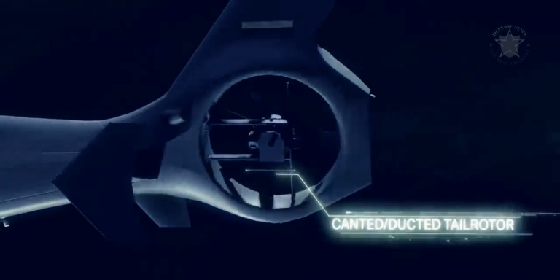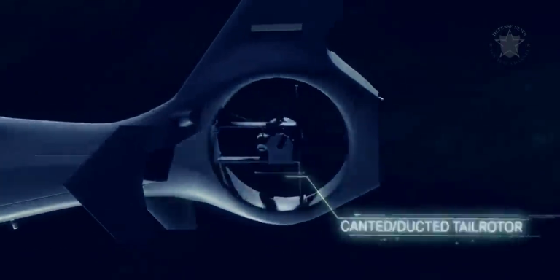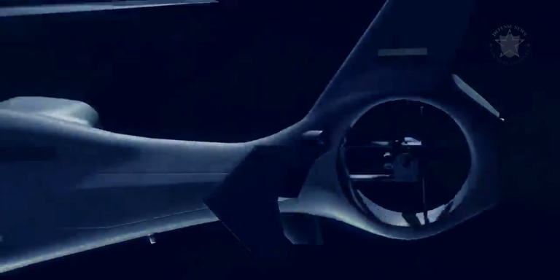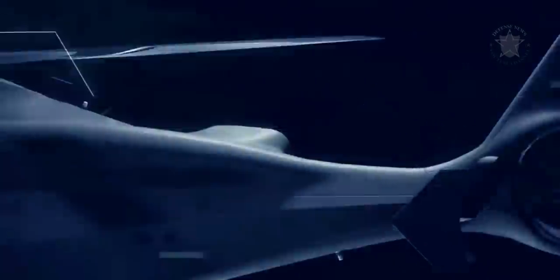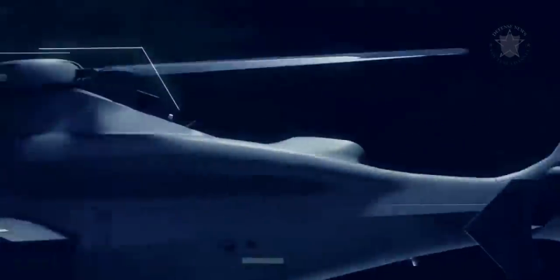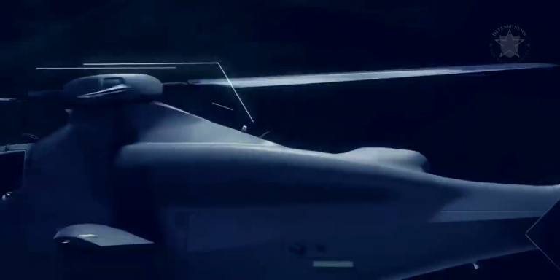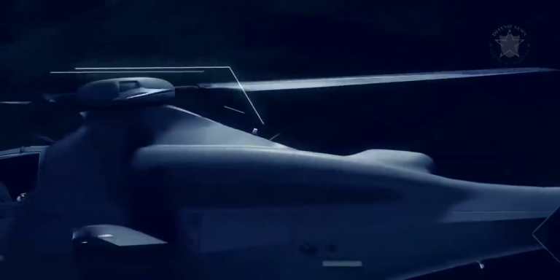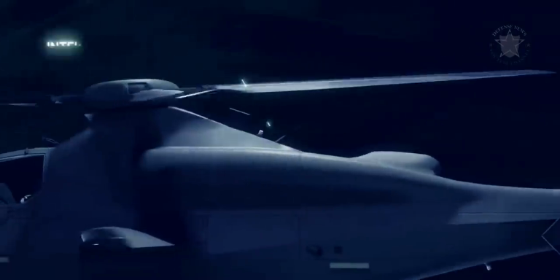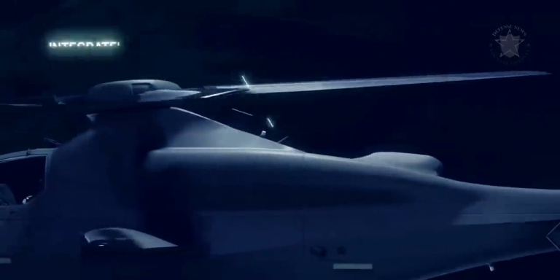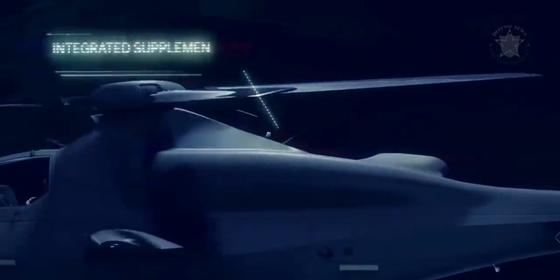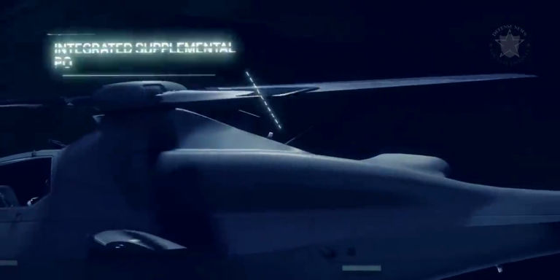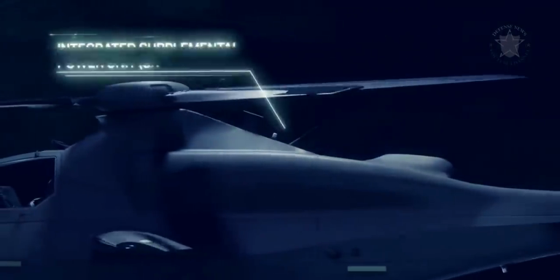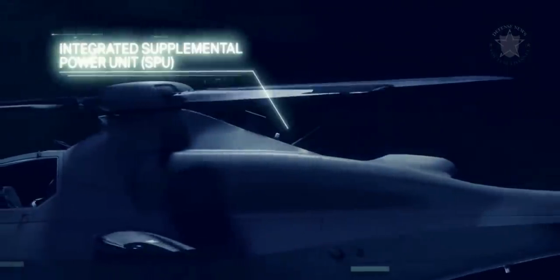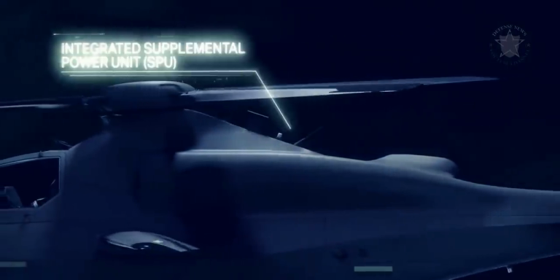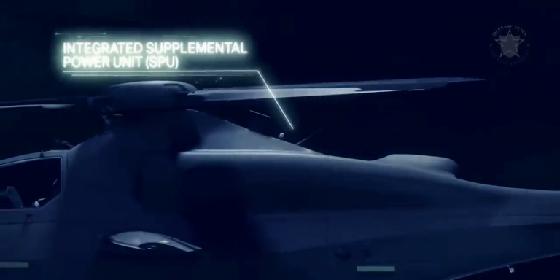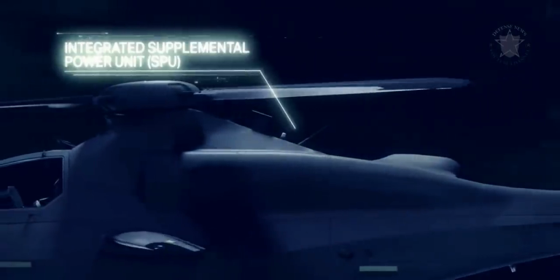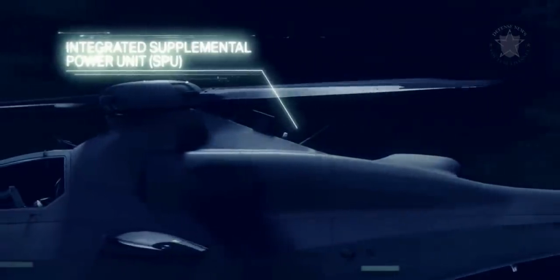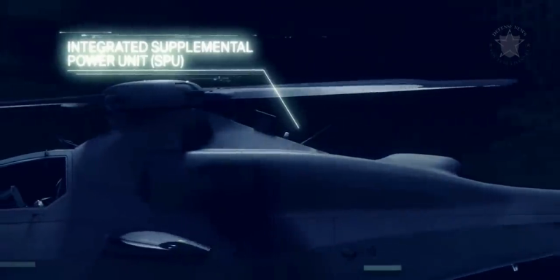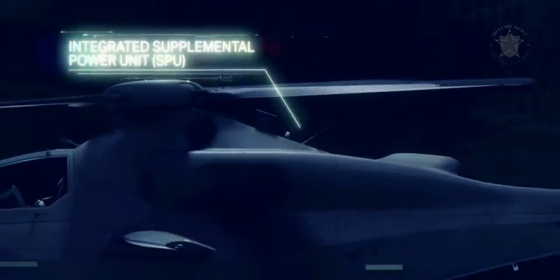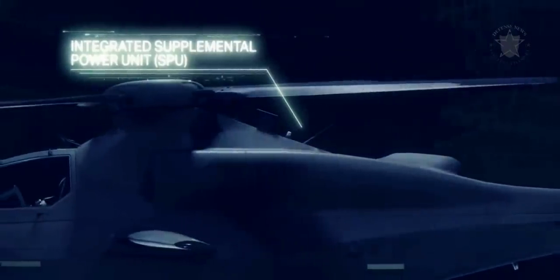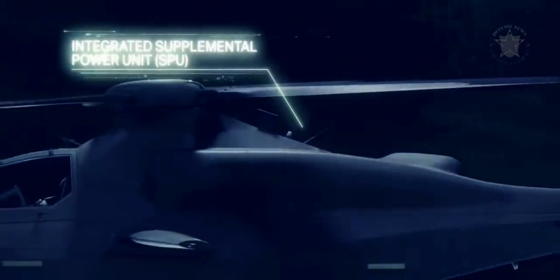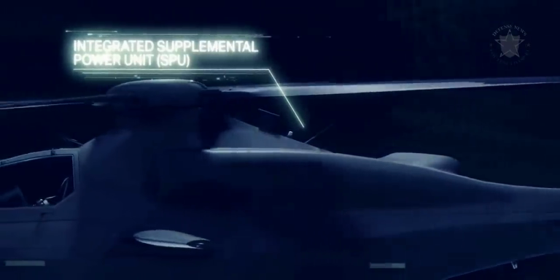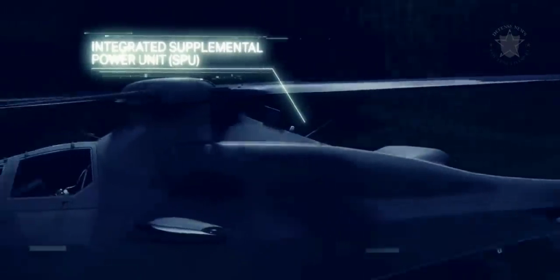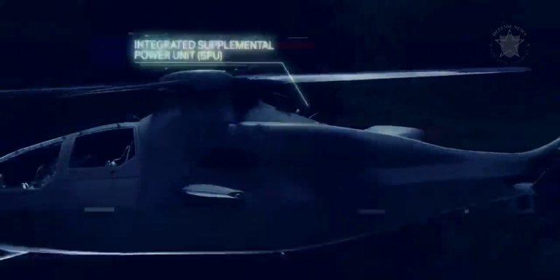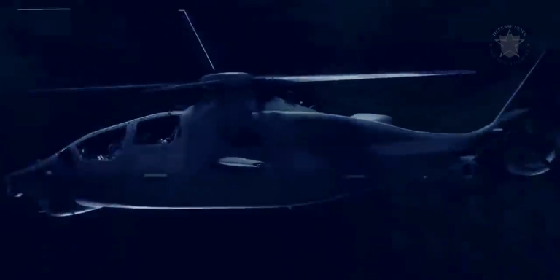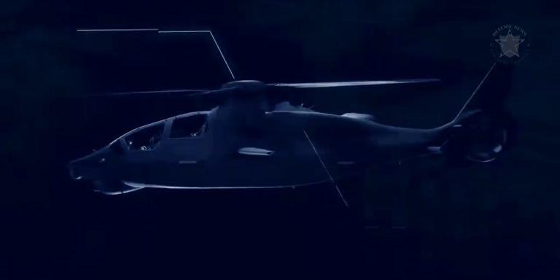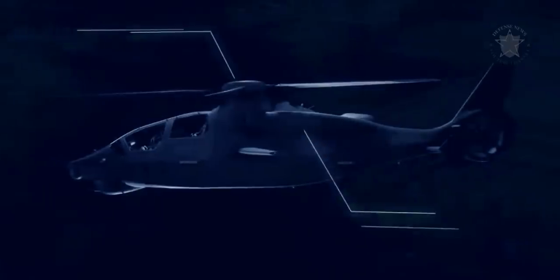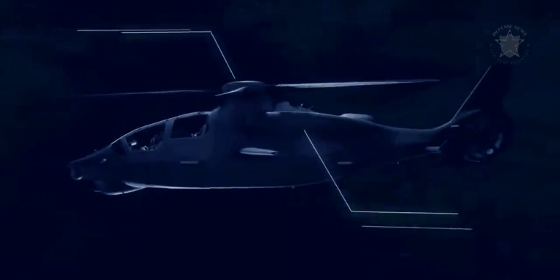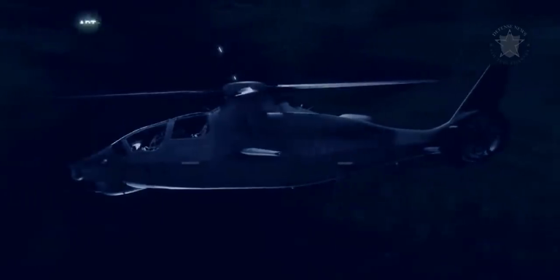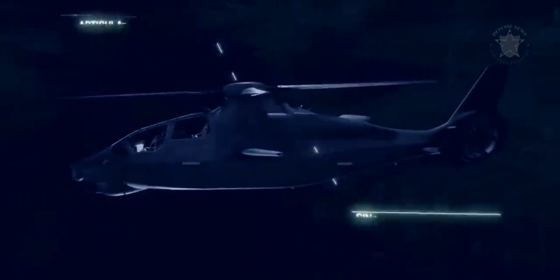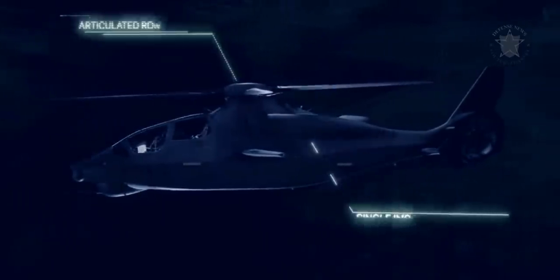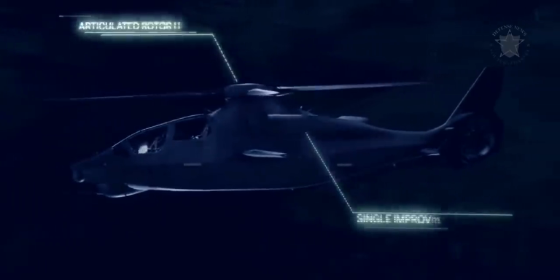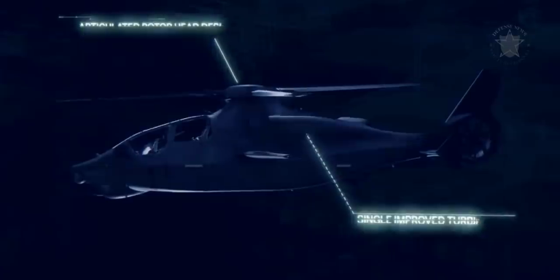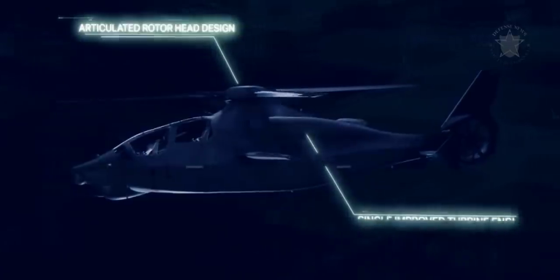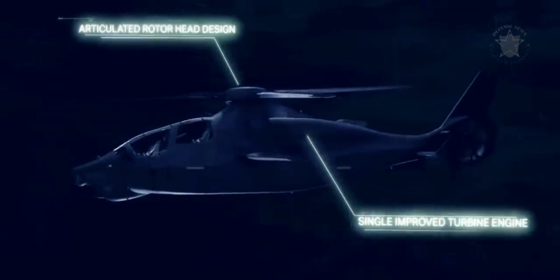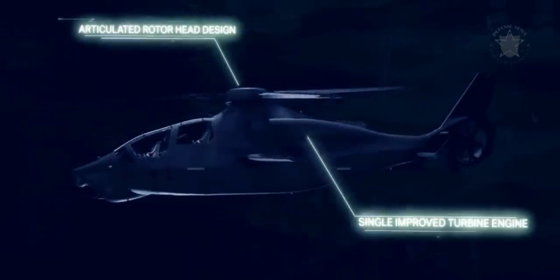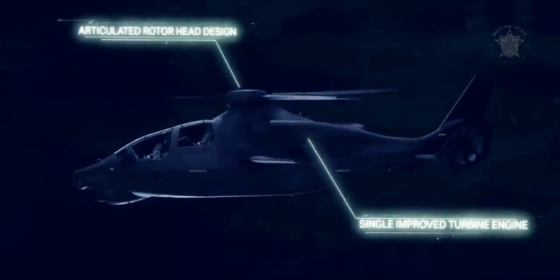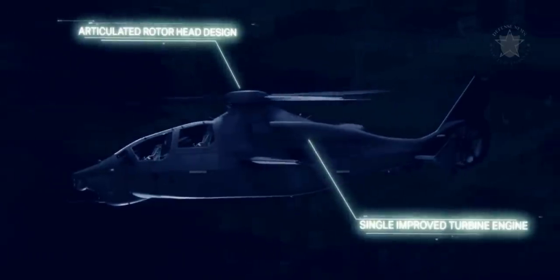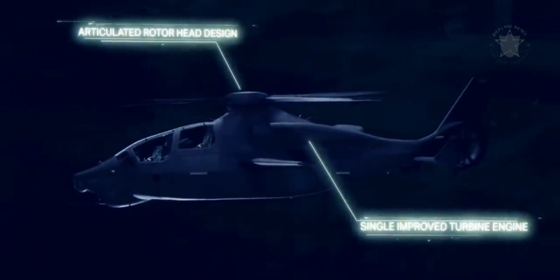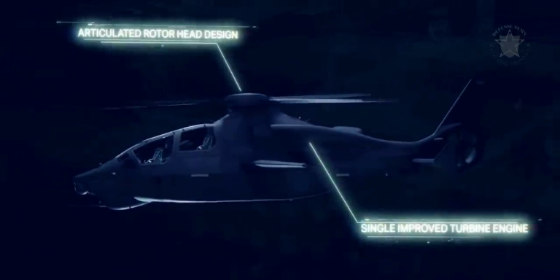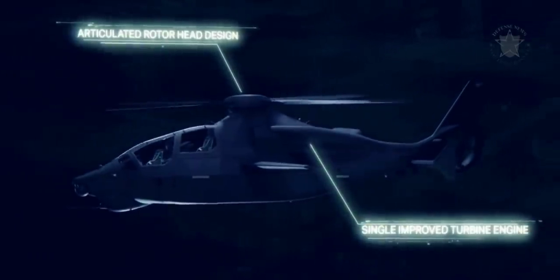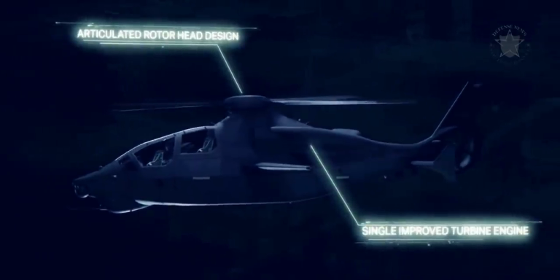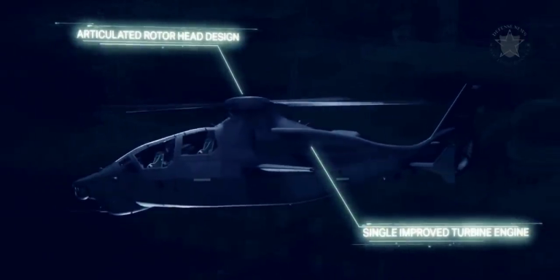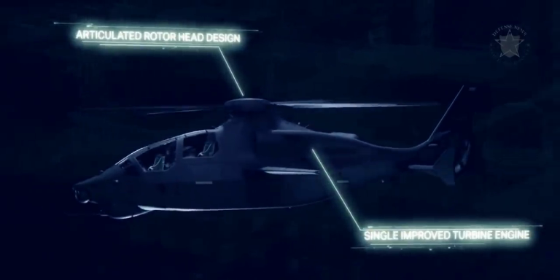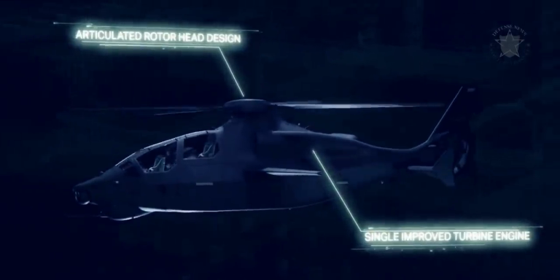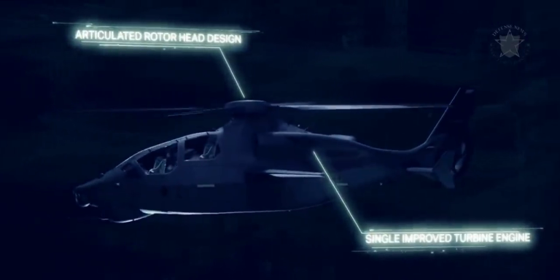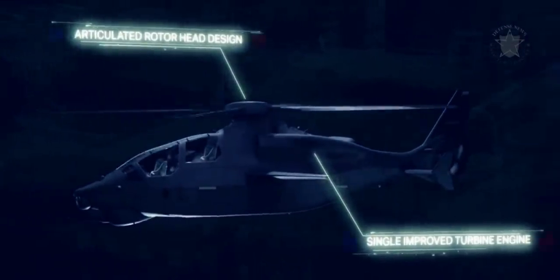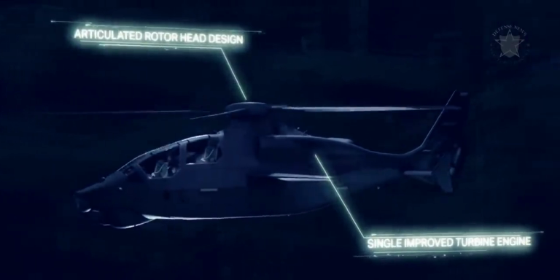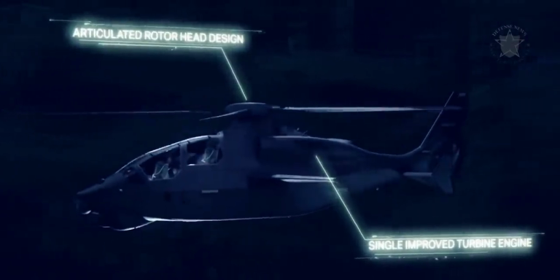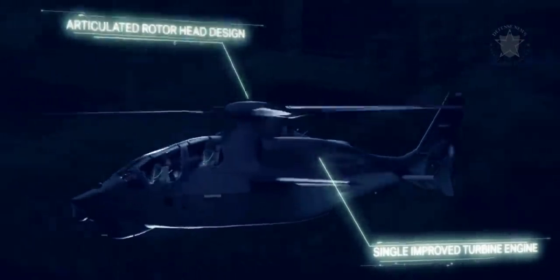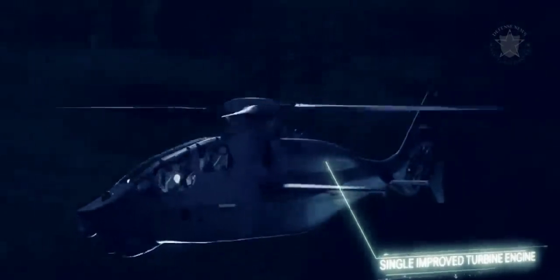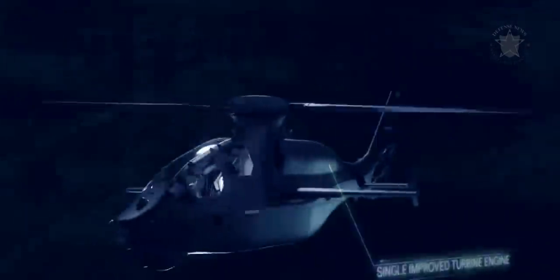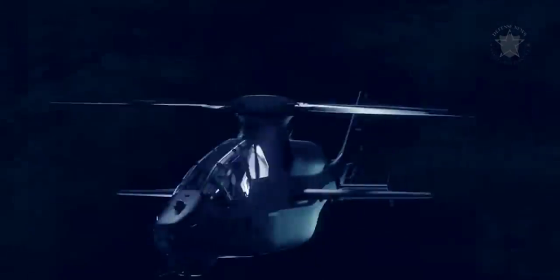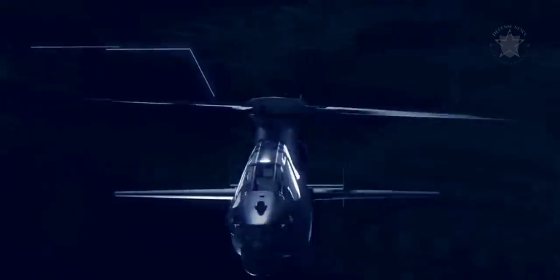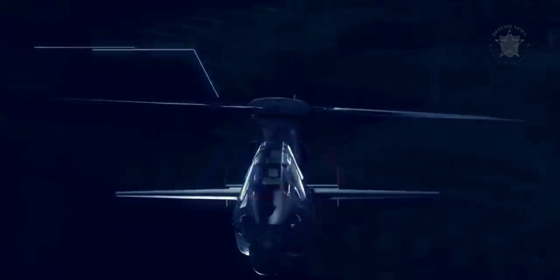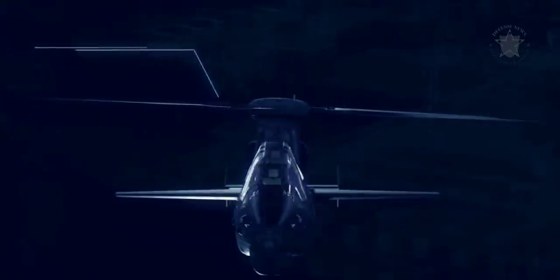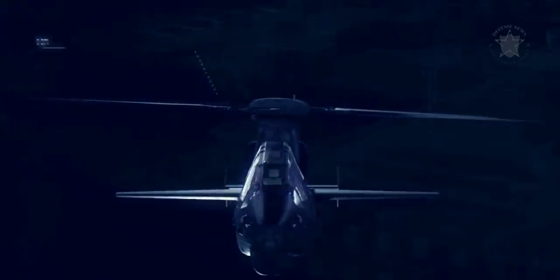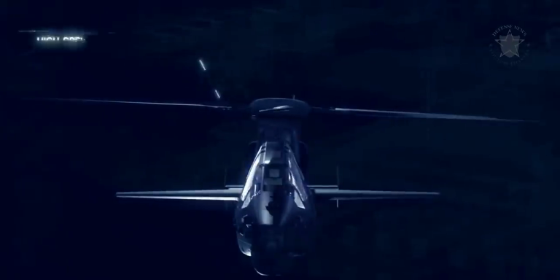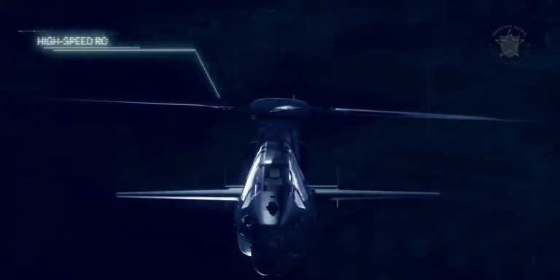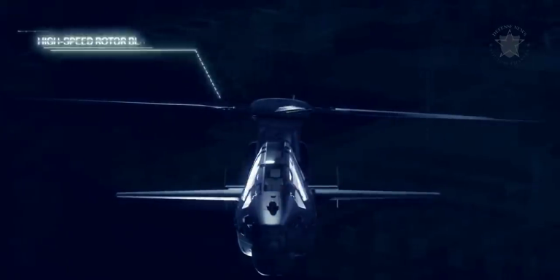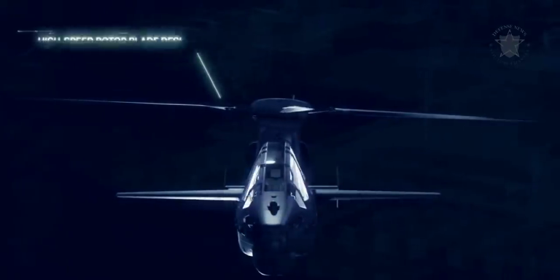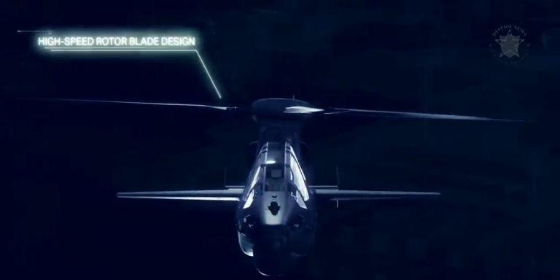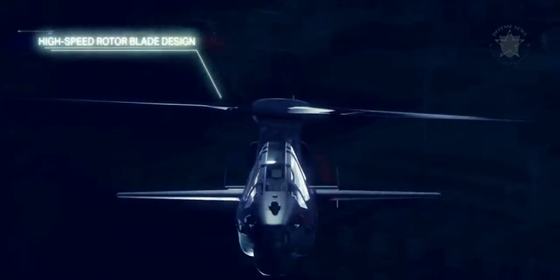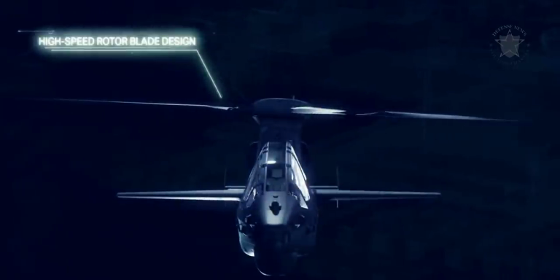There is a supplemental power unit to handle high power demands and an upgradable fly-by-wire flight control system for greater agility.